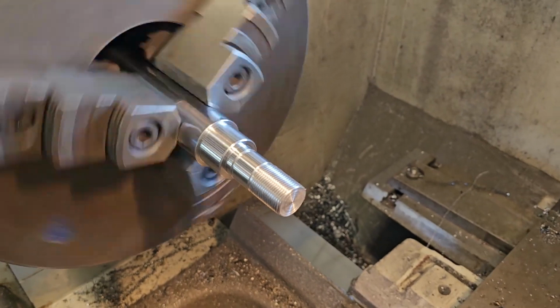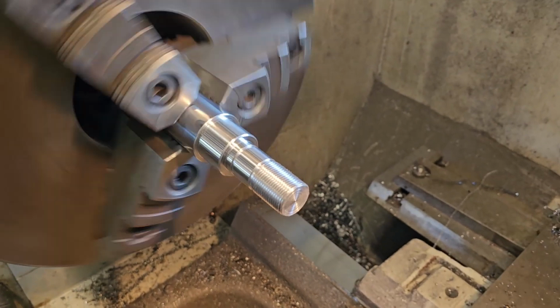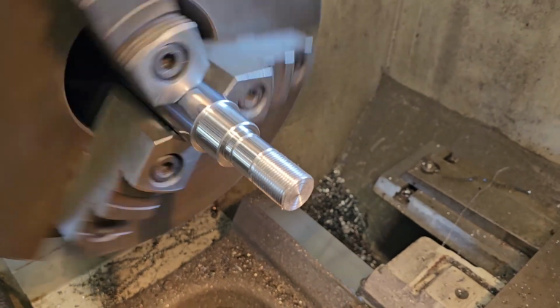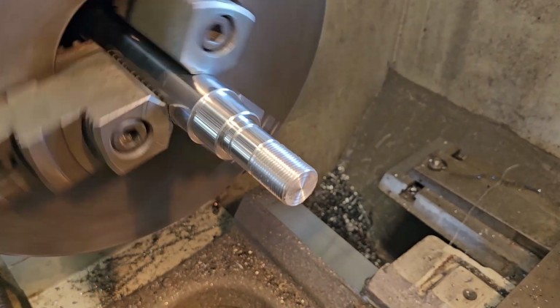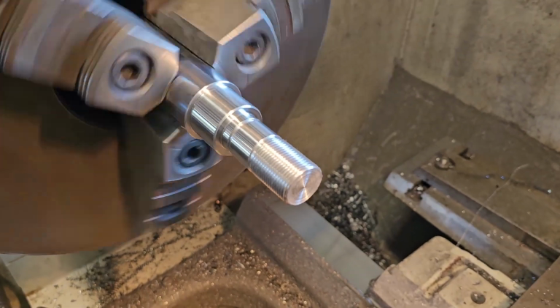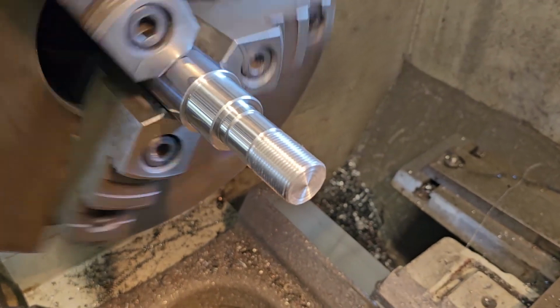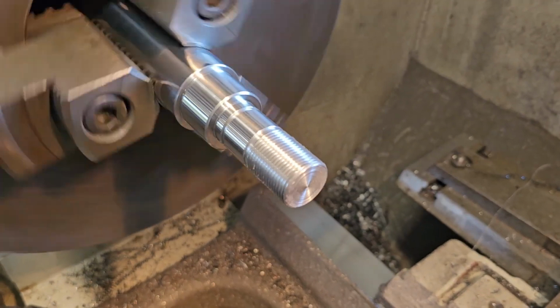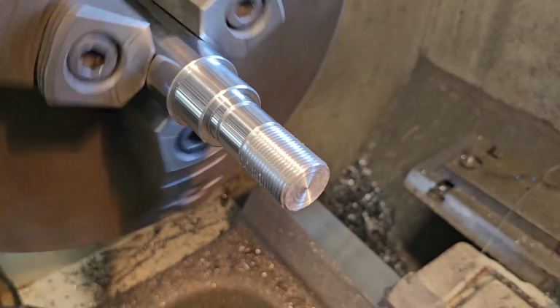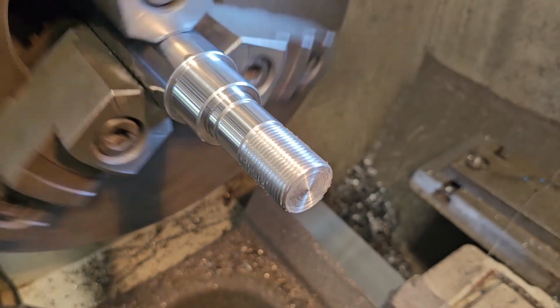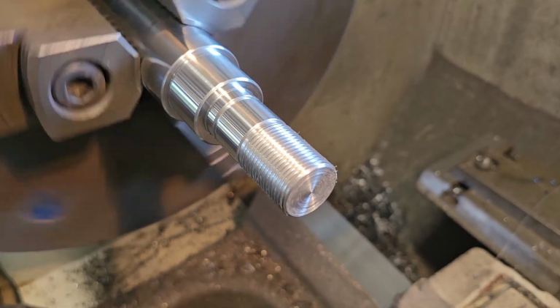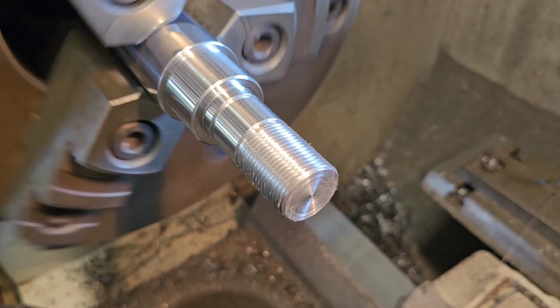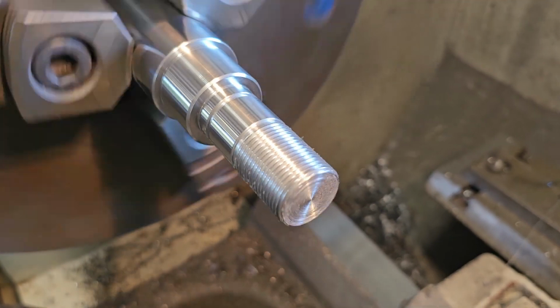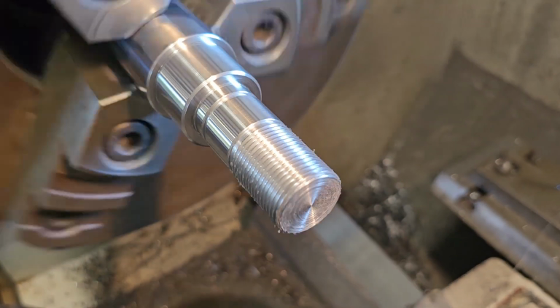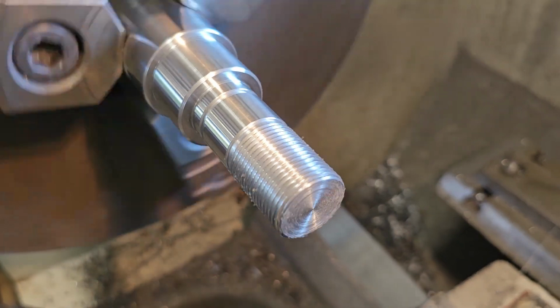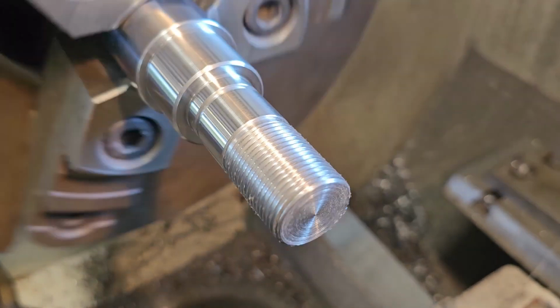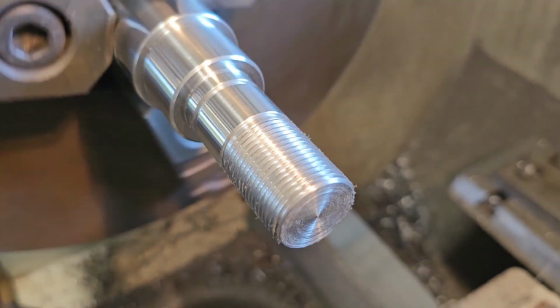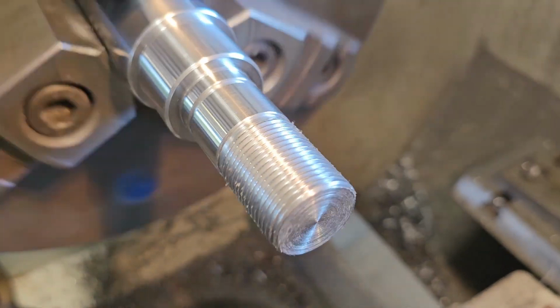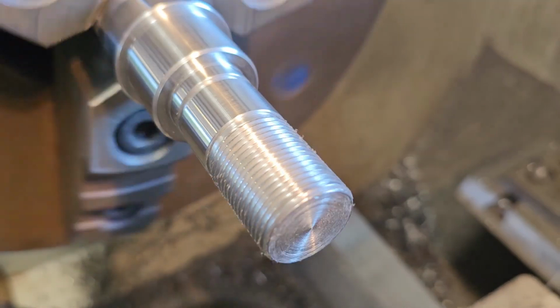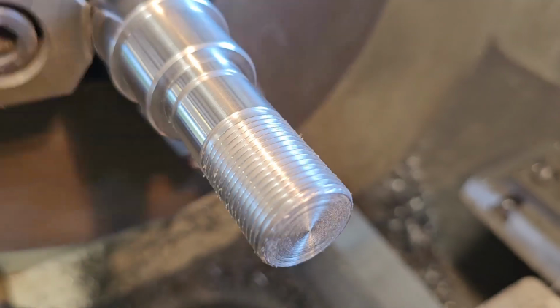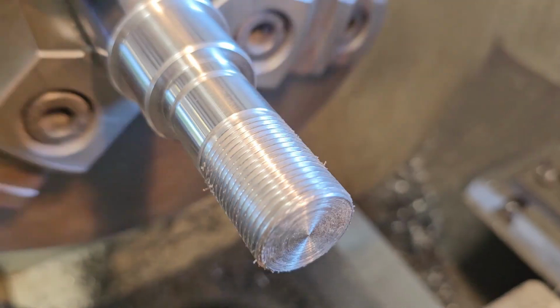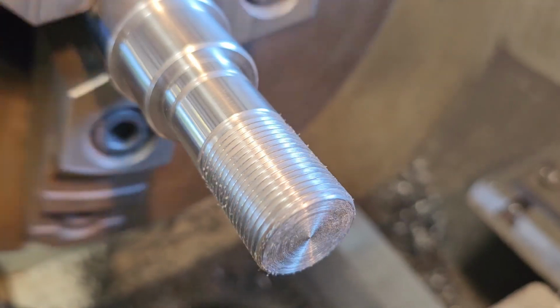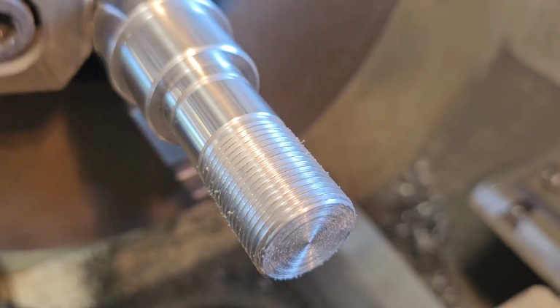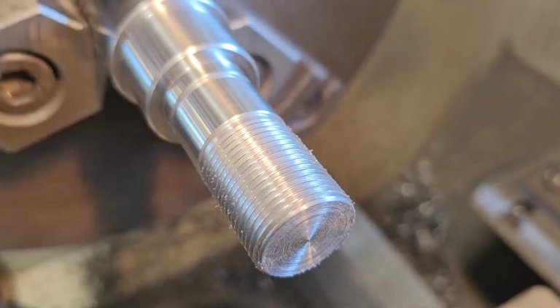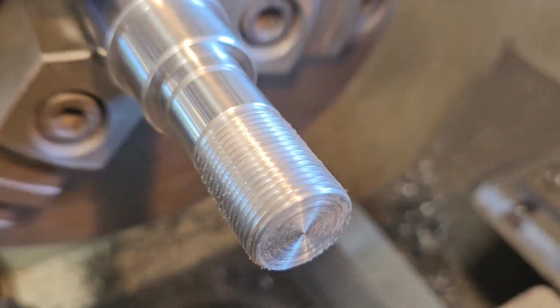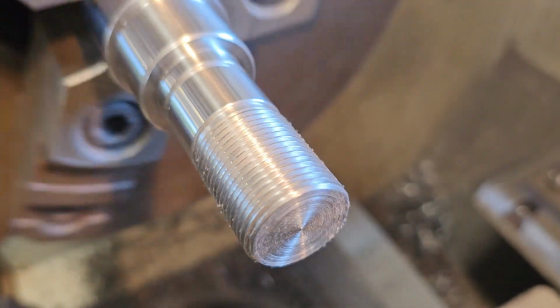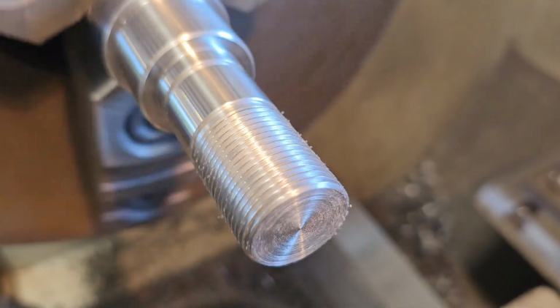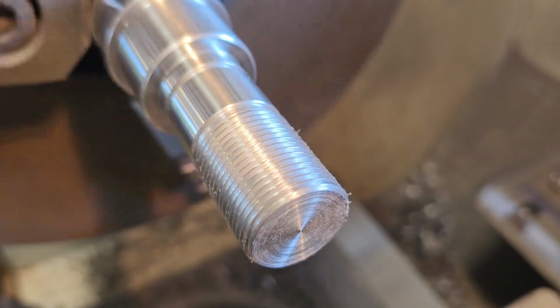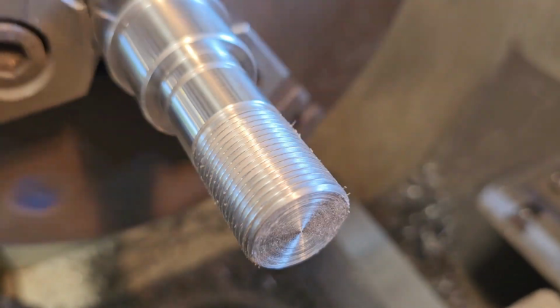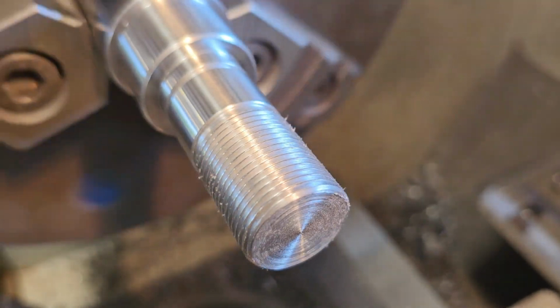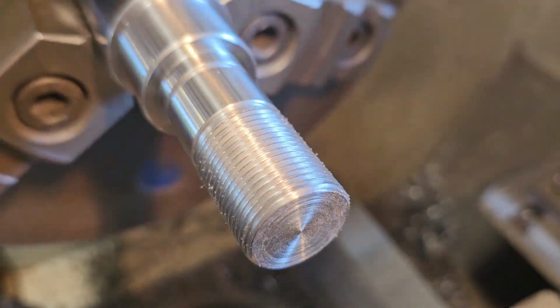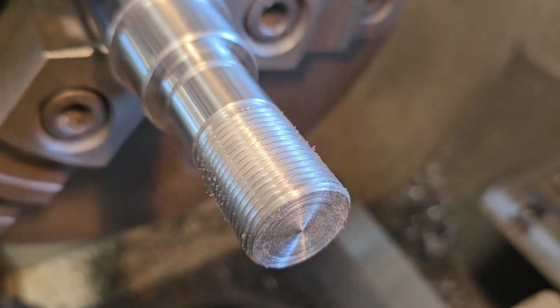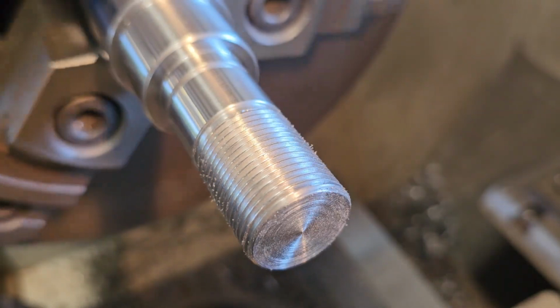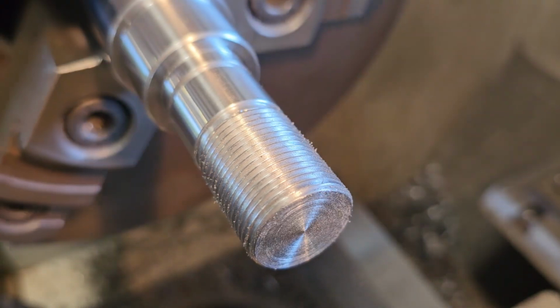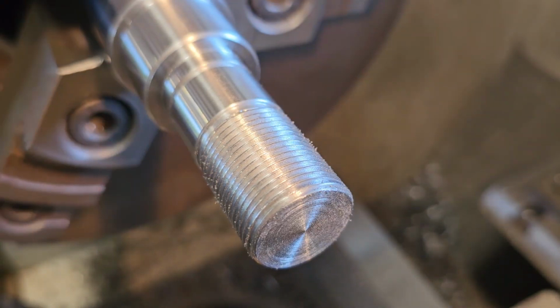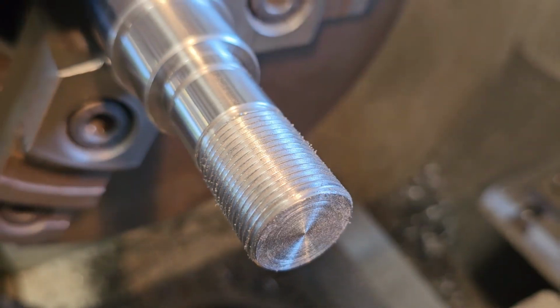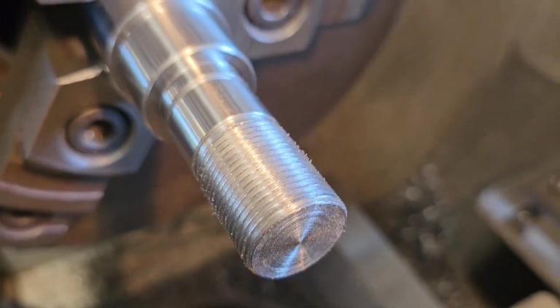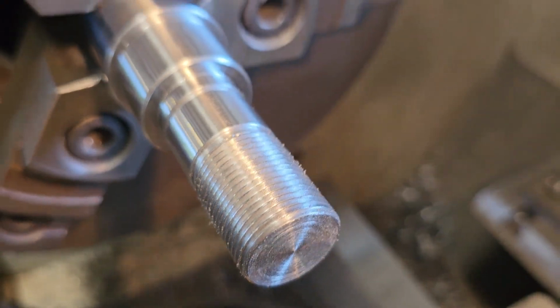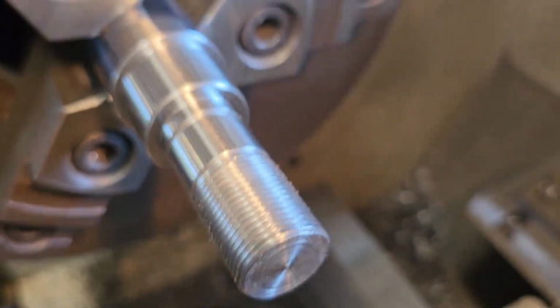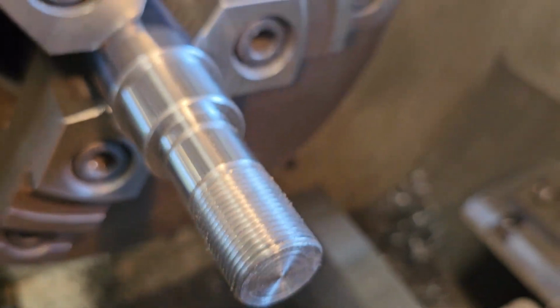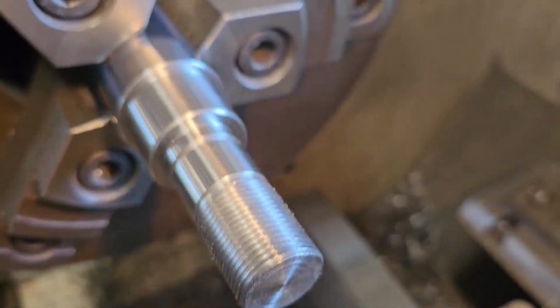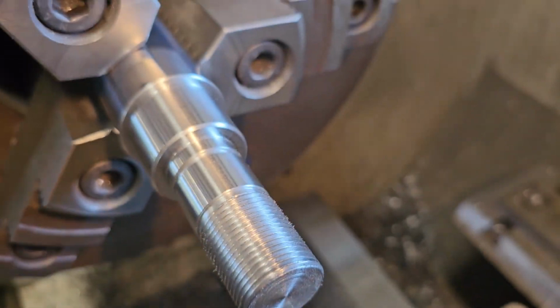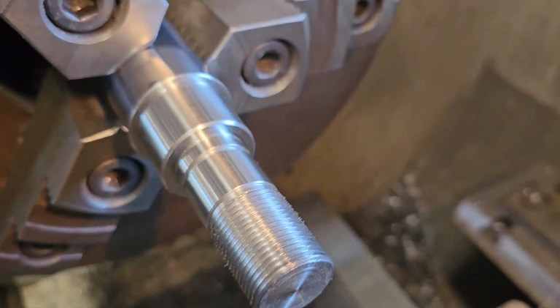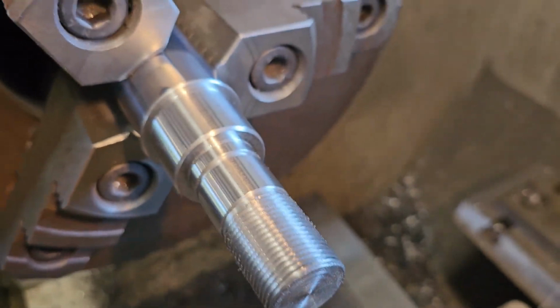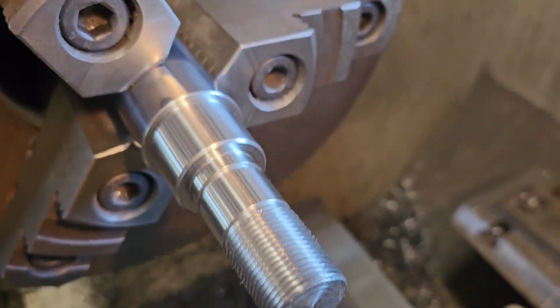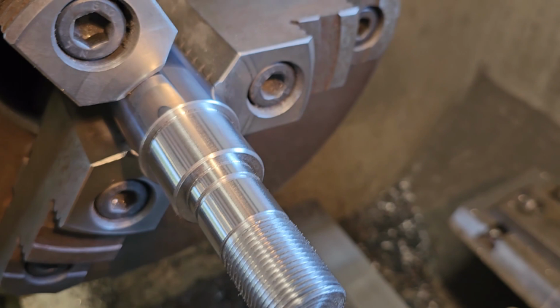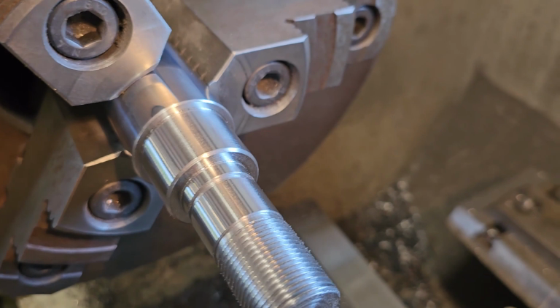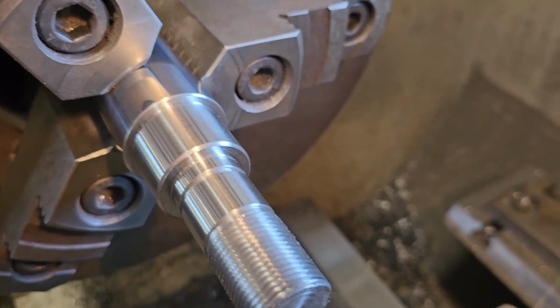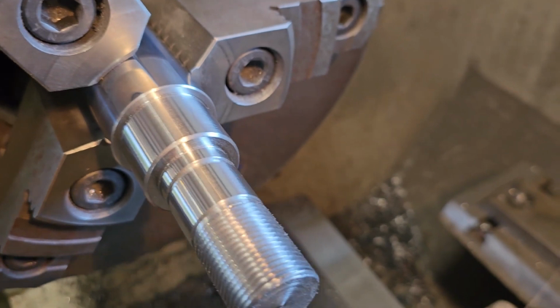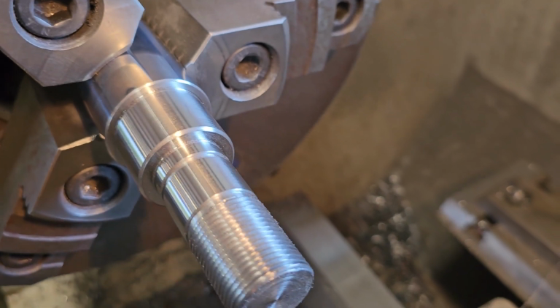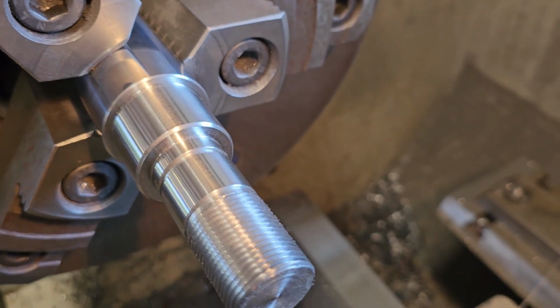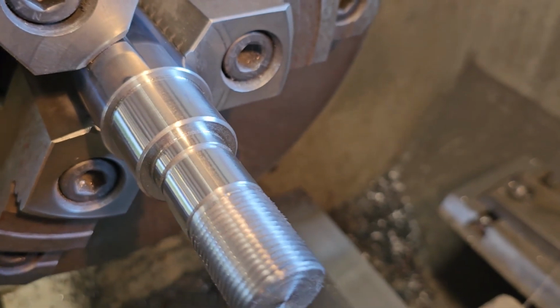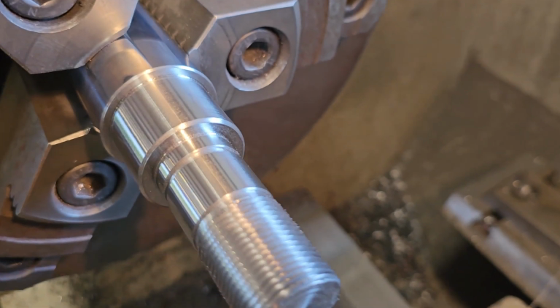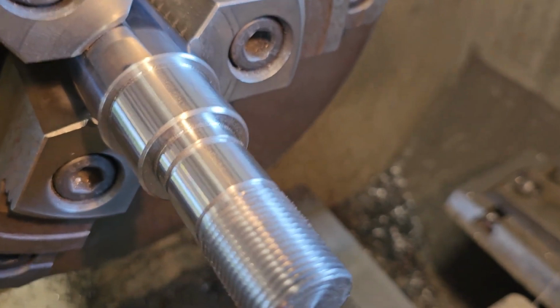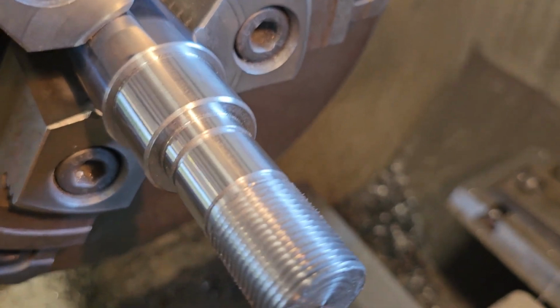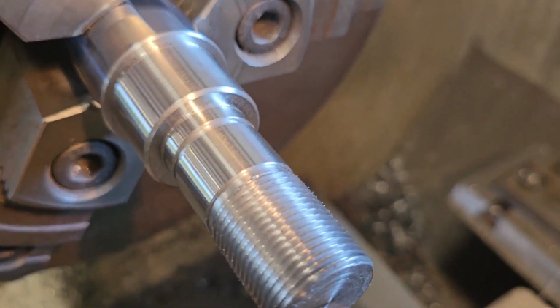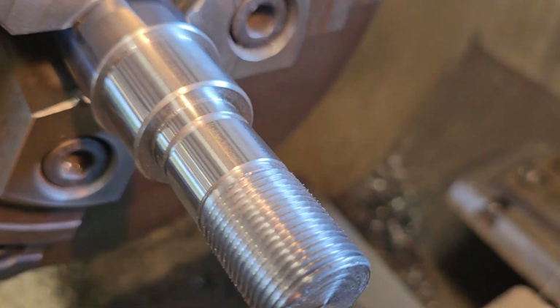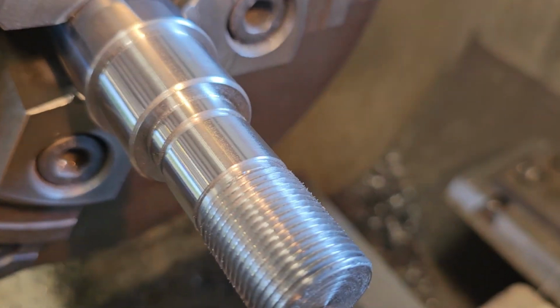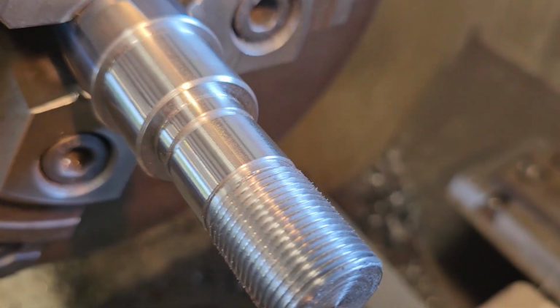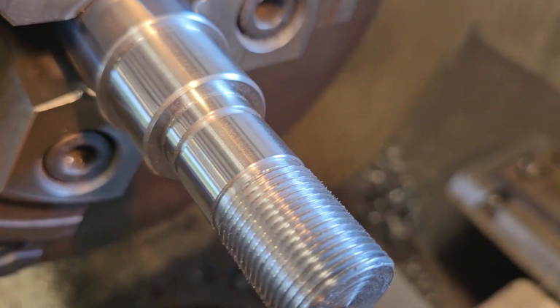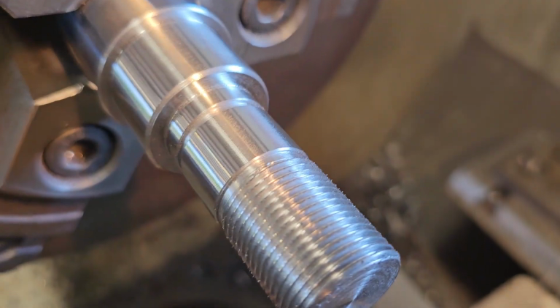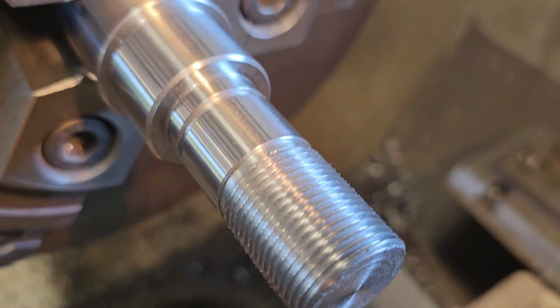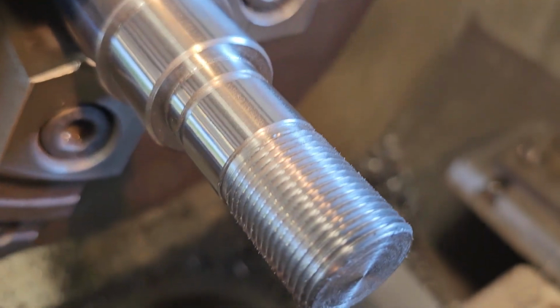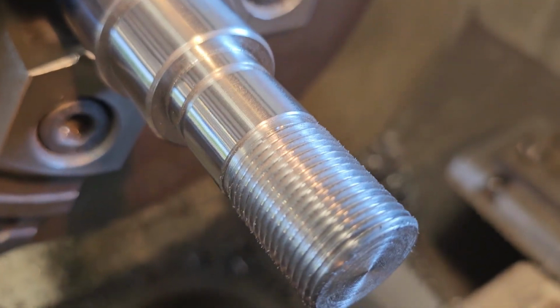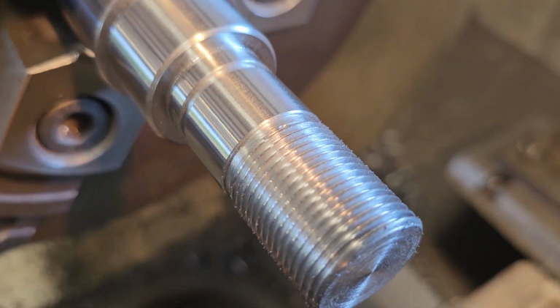And that's it. Thanks for watching. I do a lot of these shafts and they're kind of fun. See you next time.